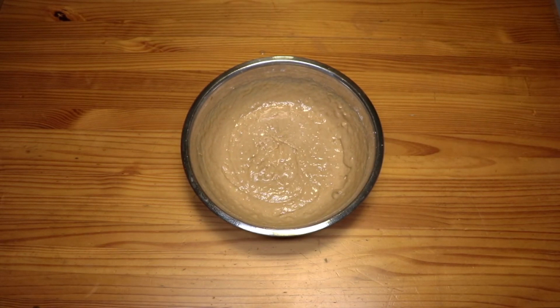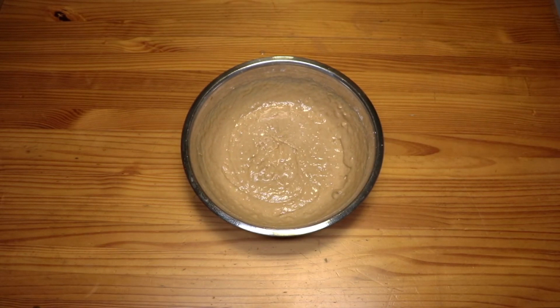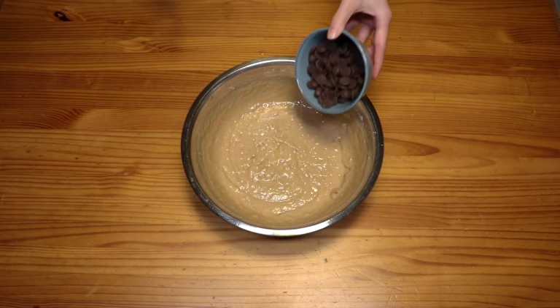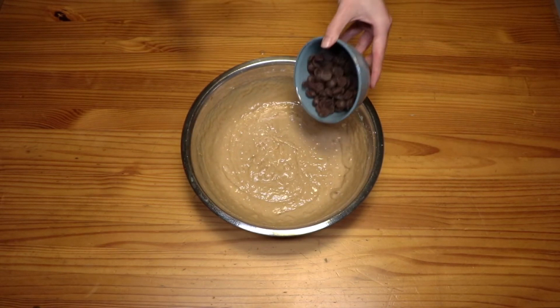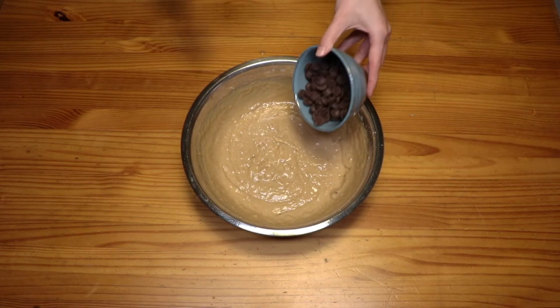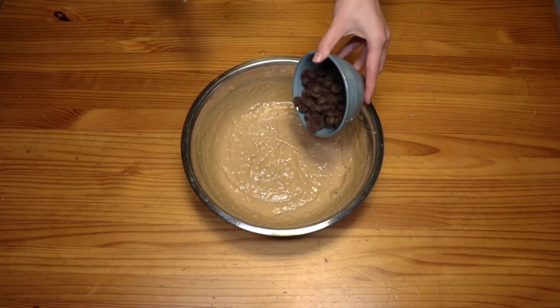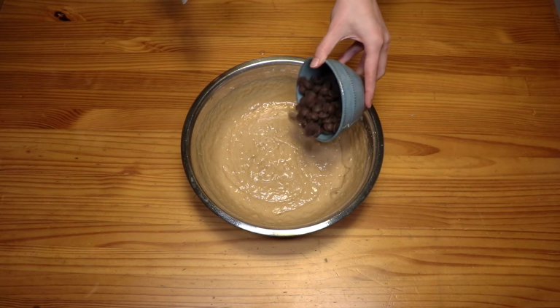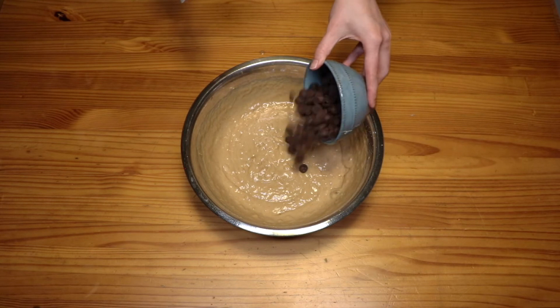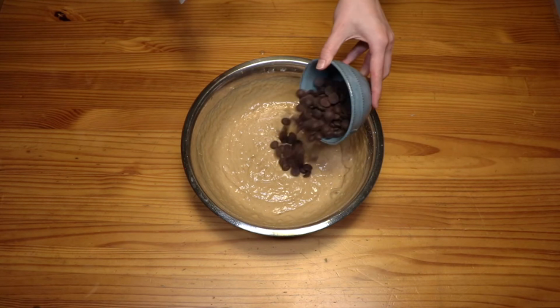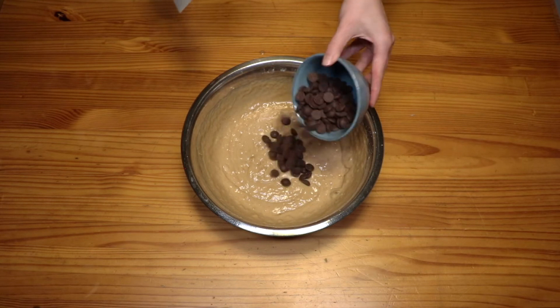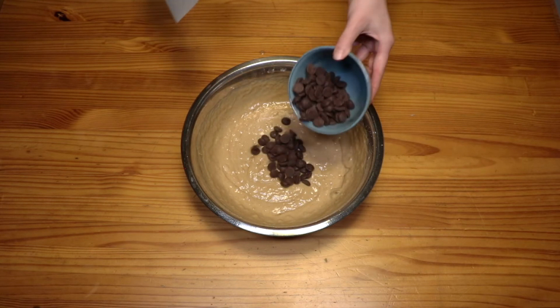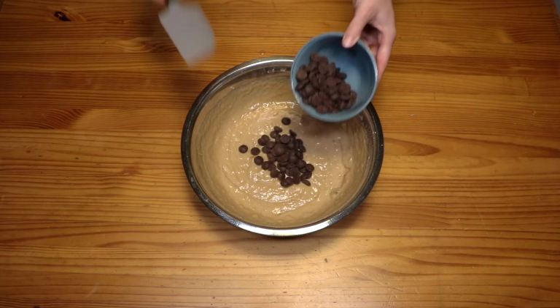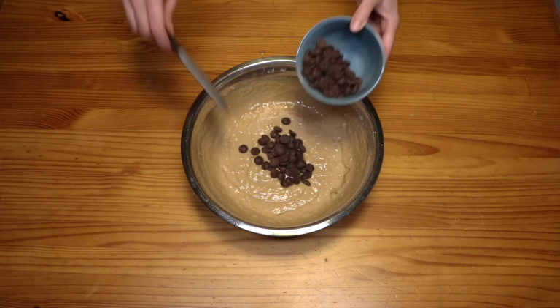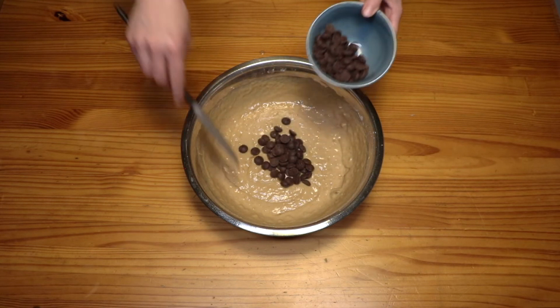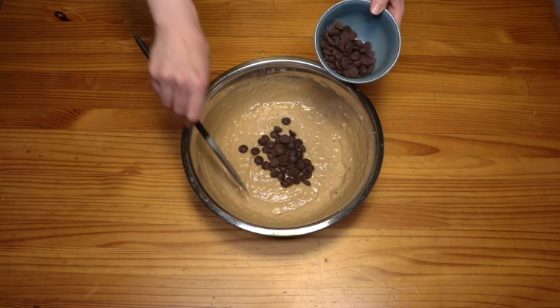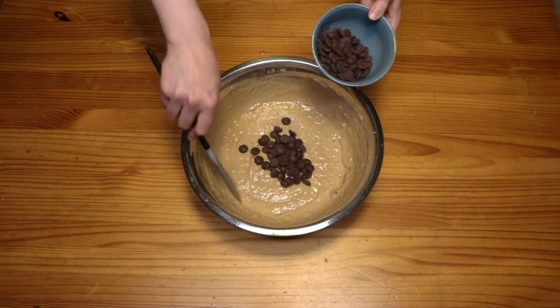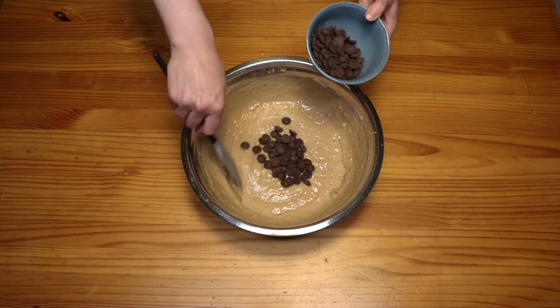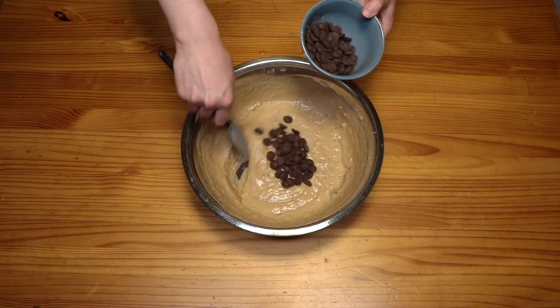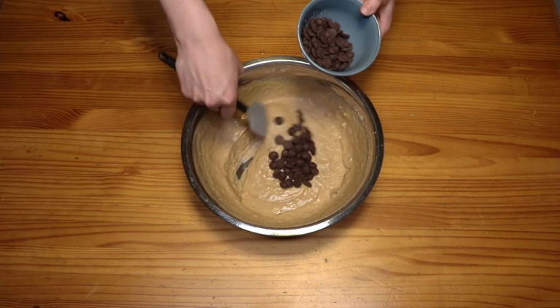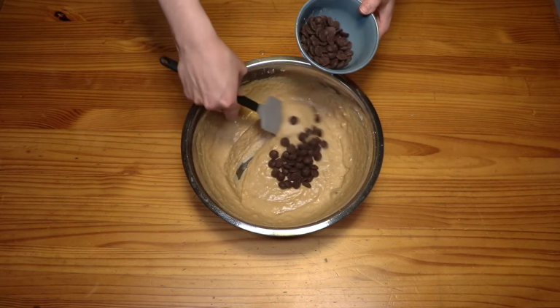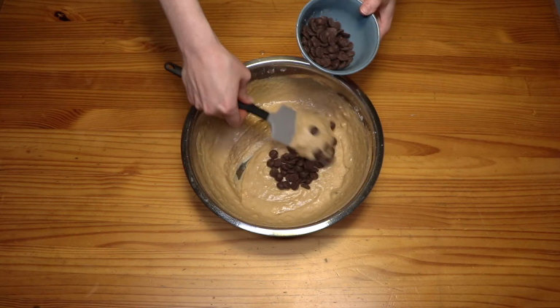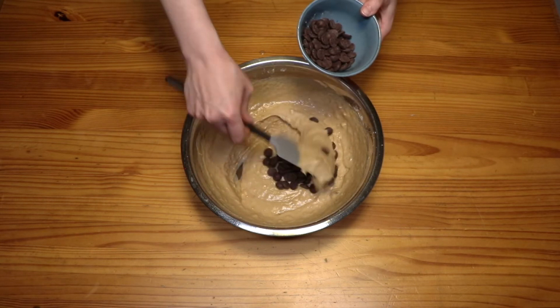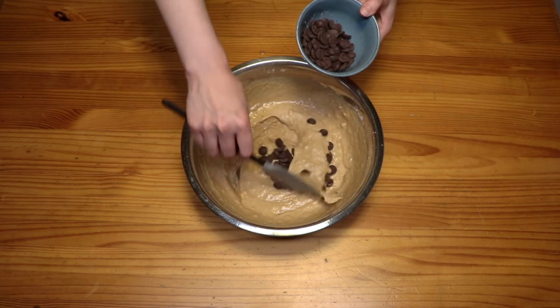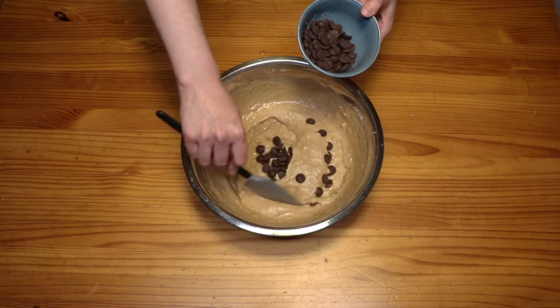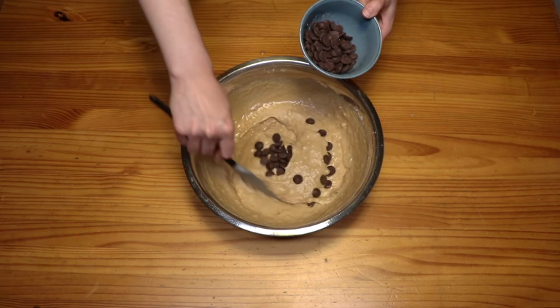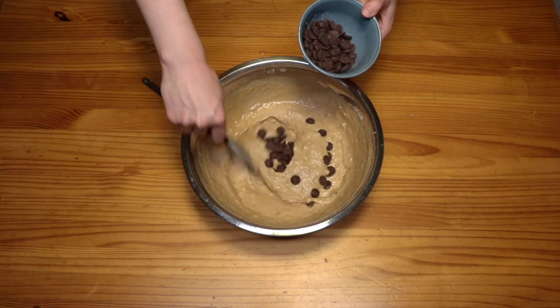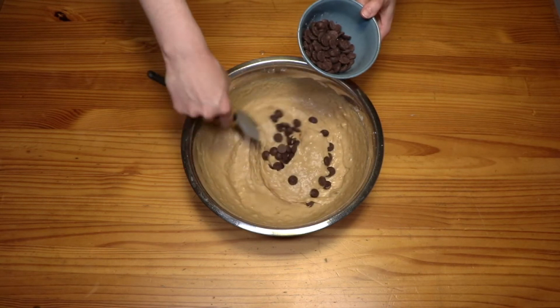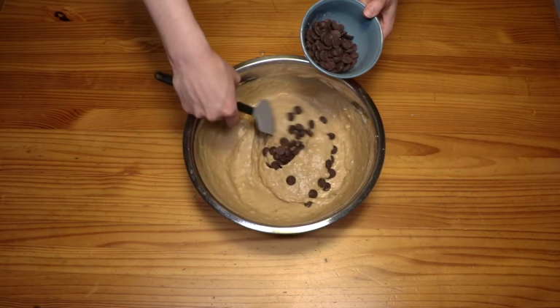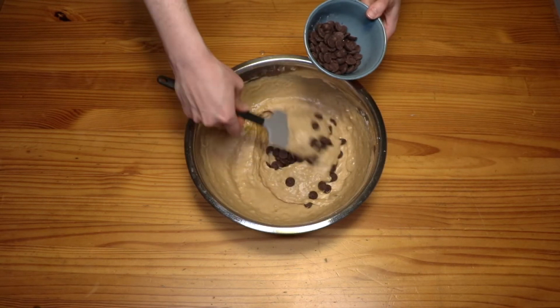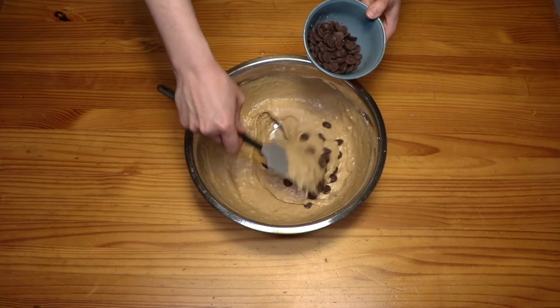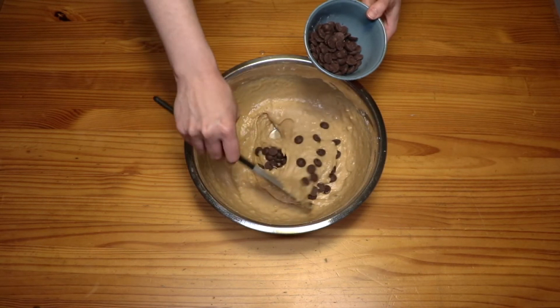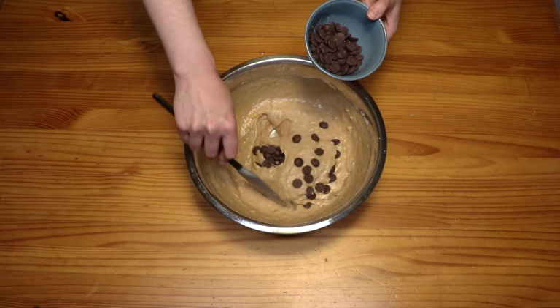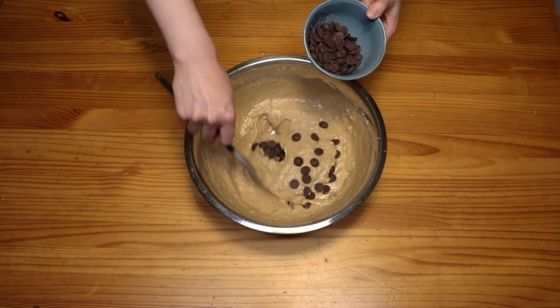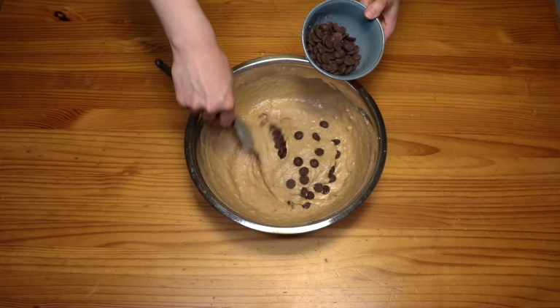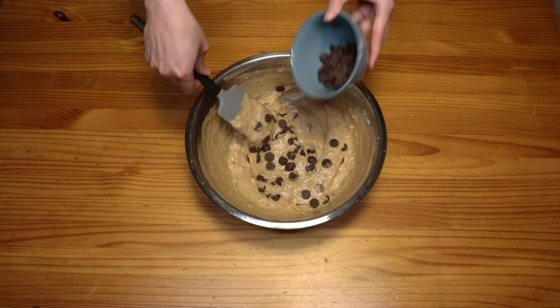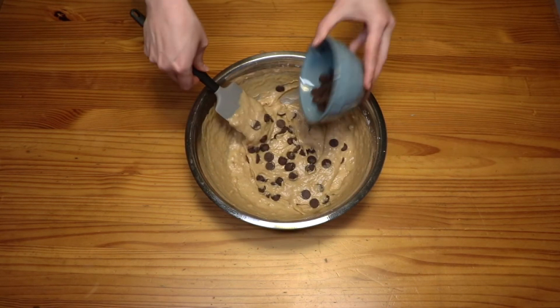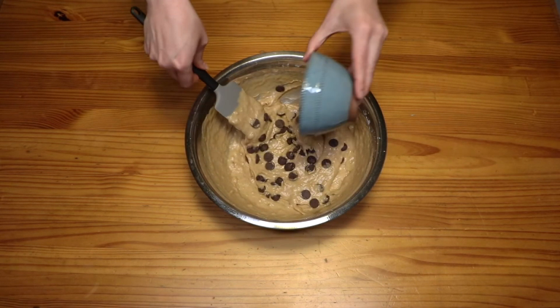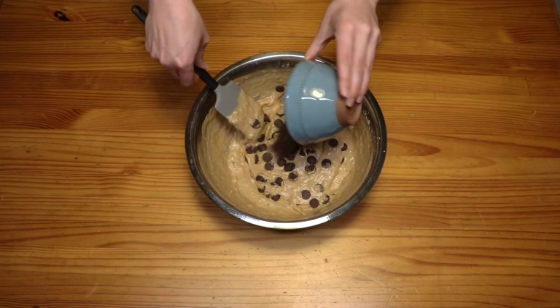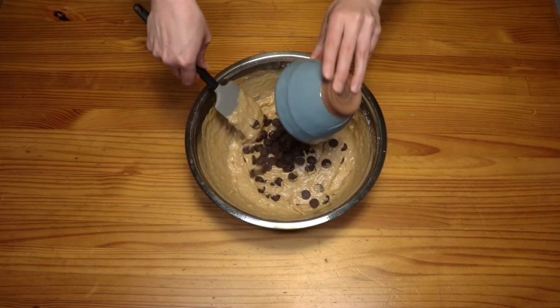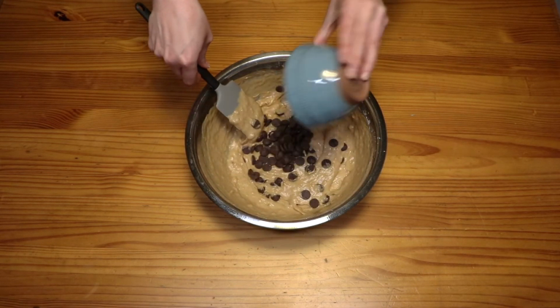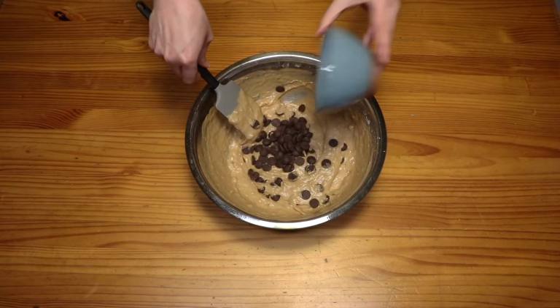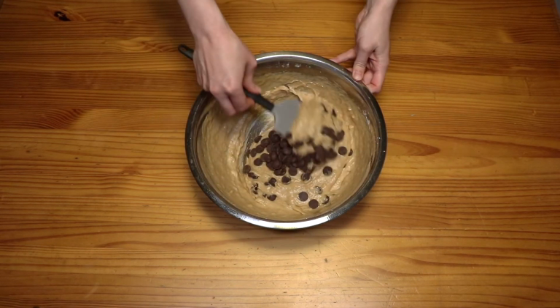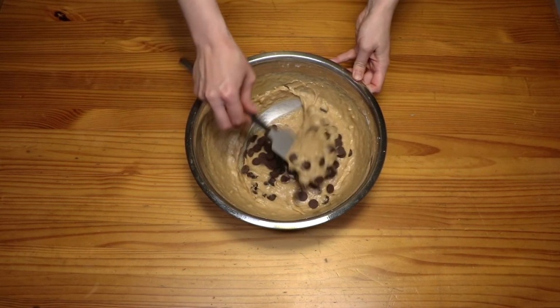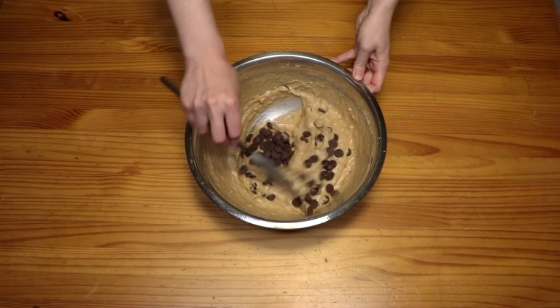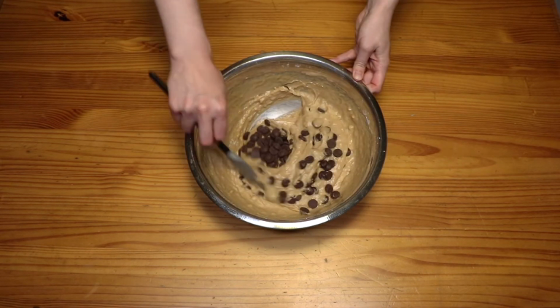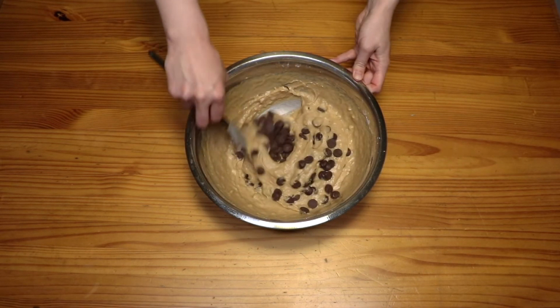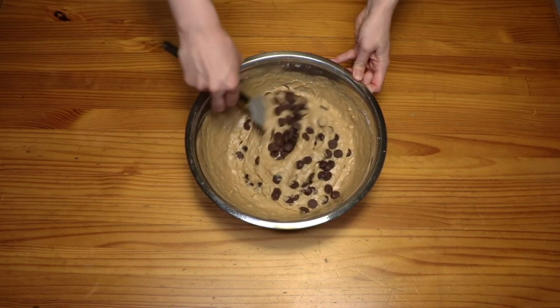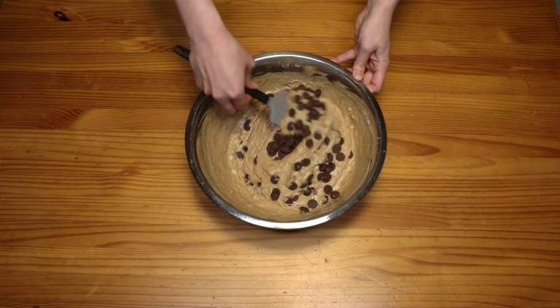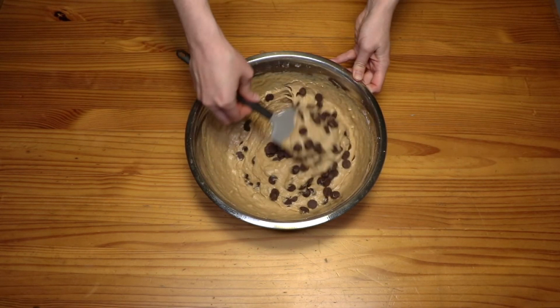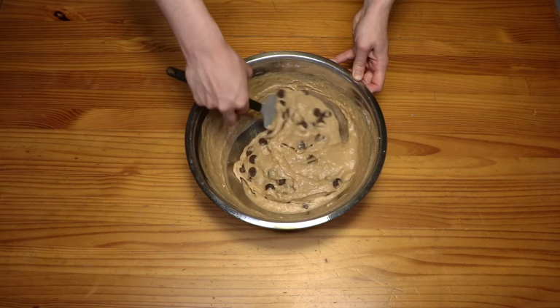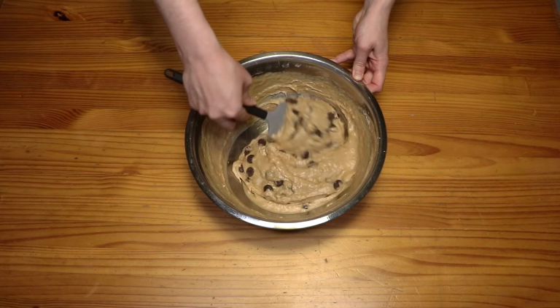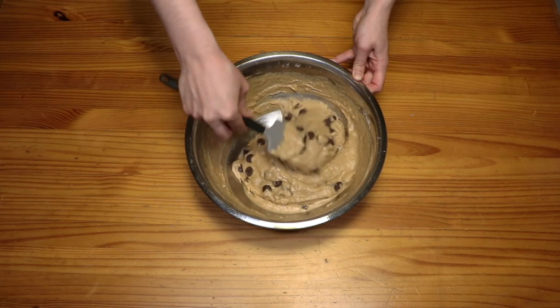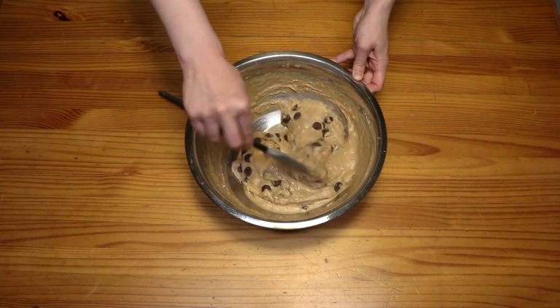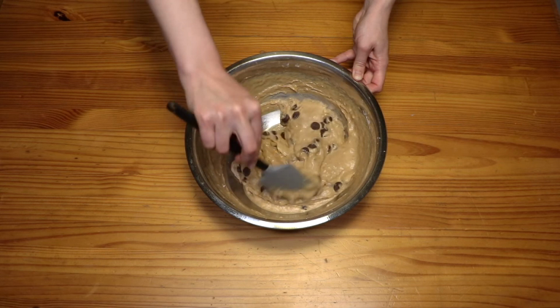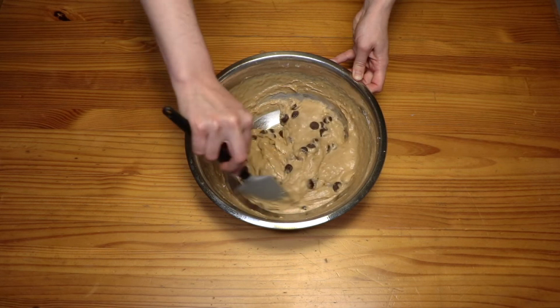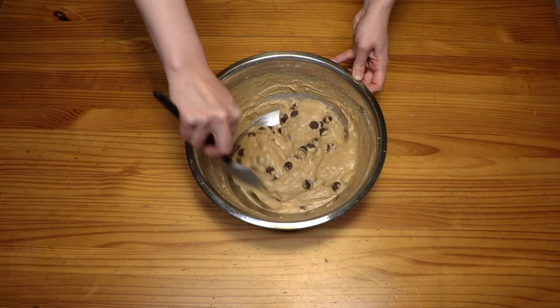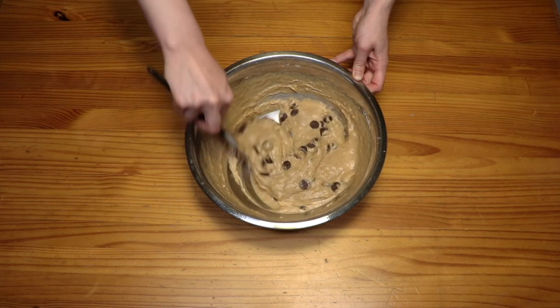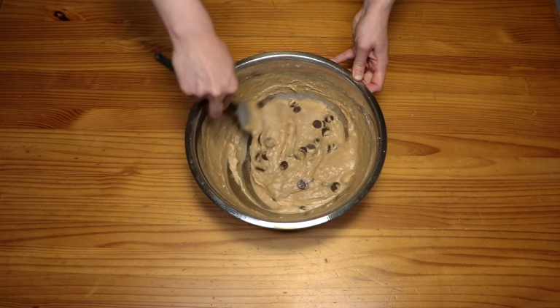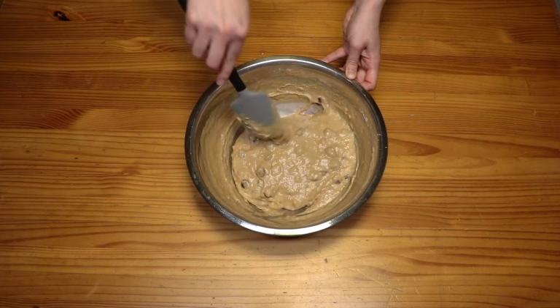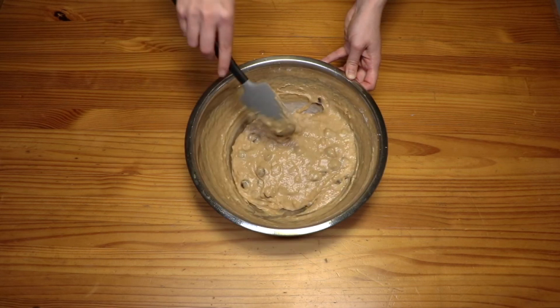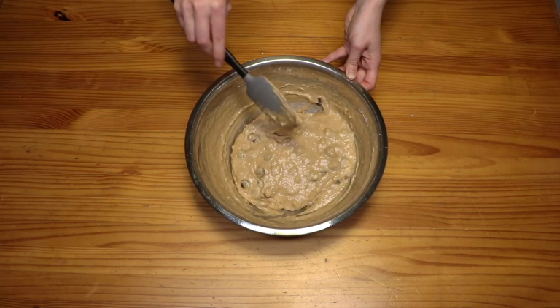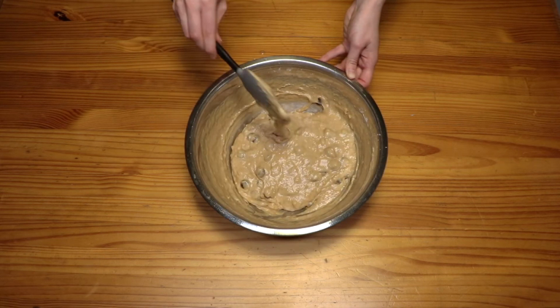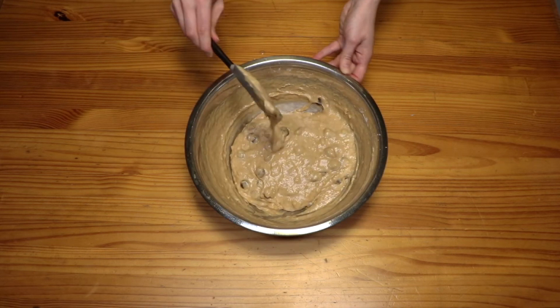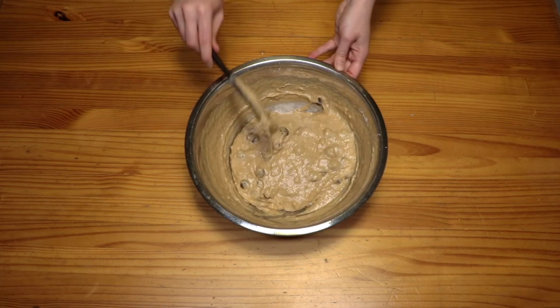Mix in the chocolate chips, give it a nice little fold, and stir them in there so they're evenly distributed. Voila!